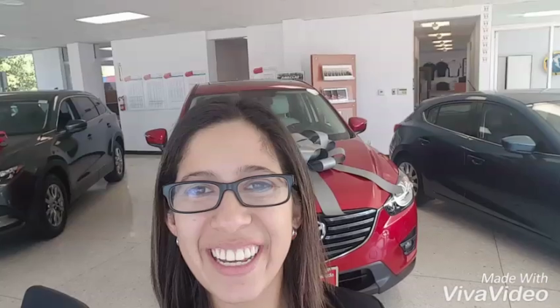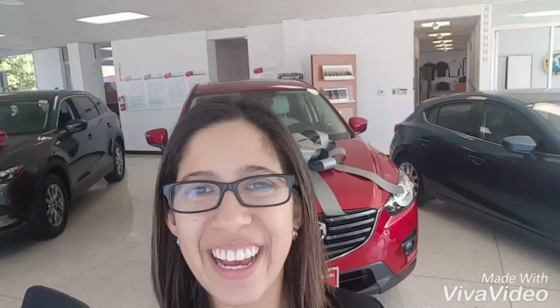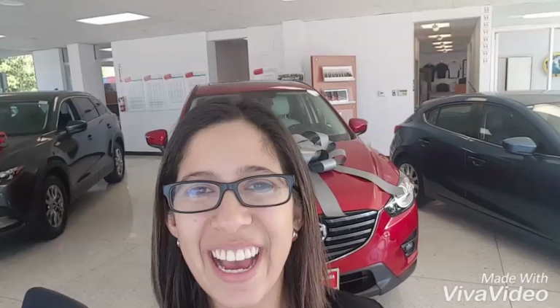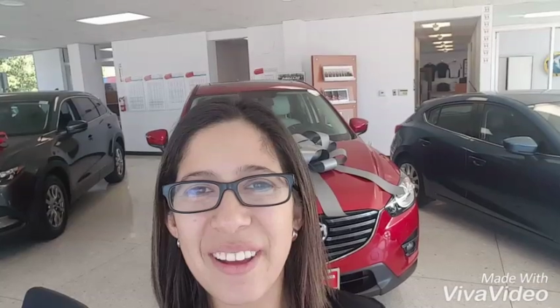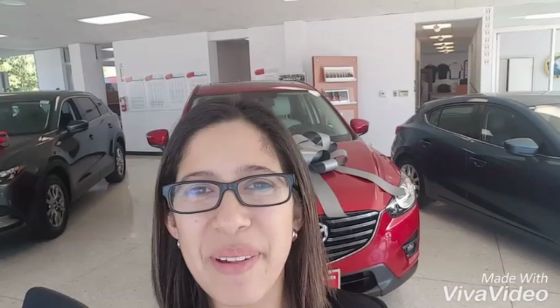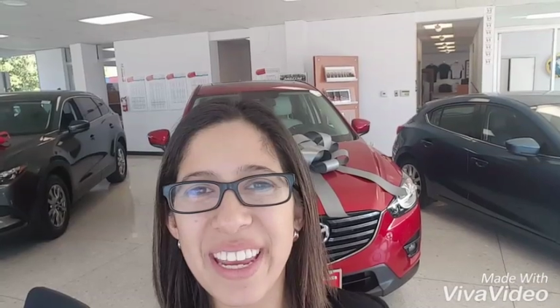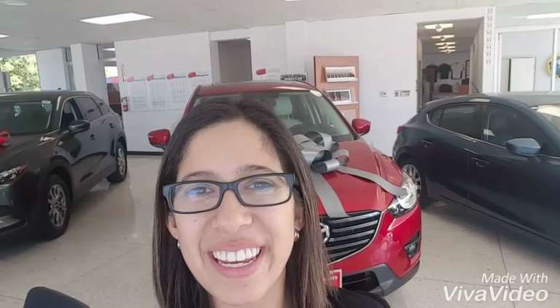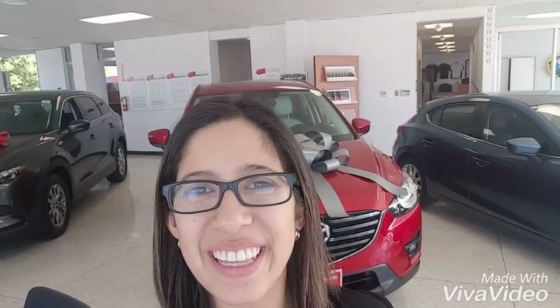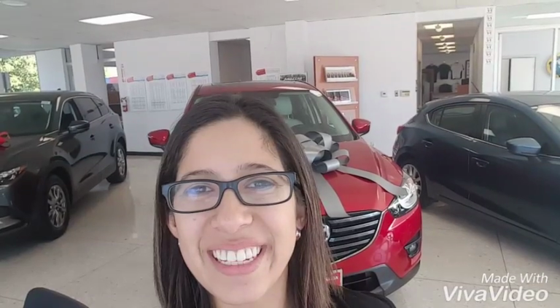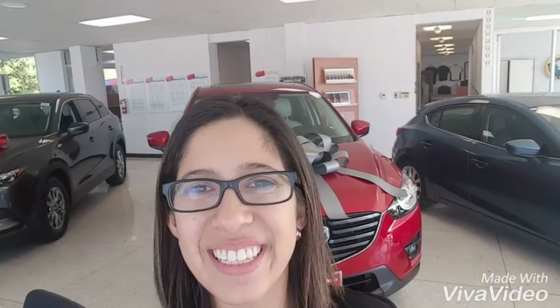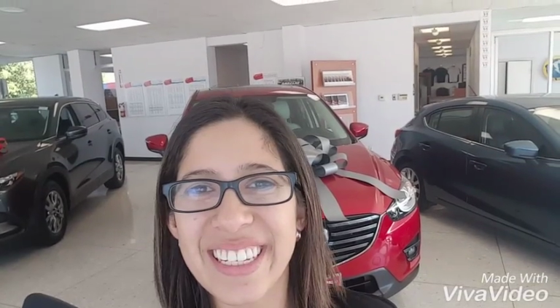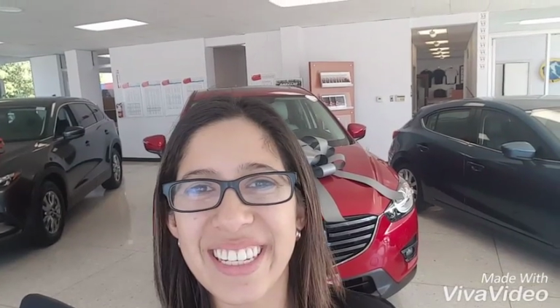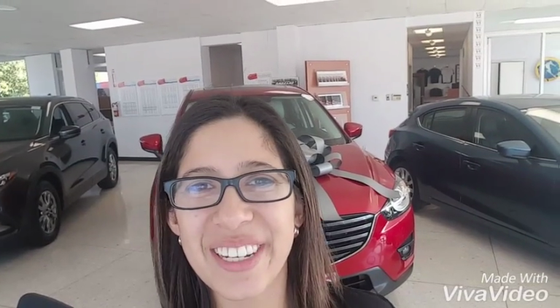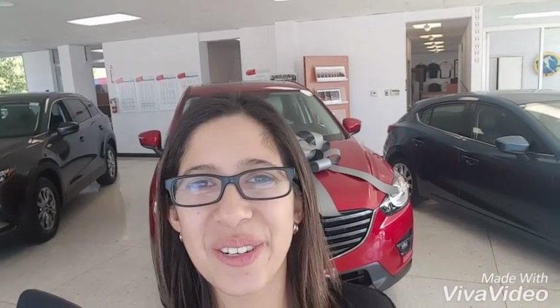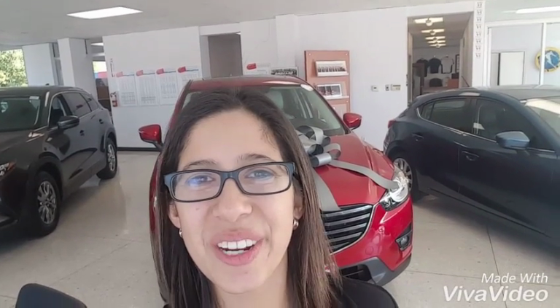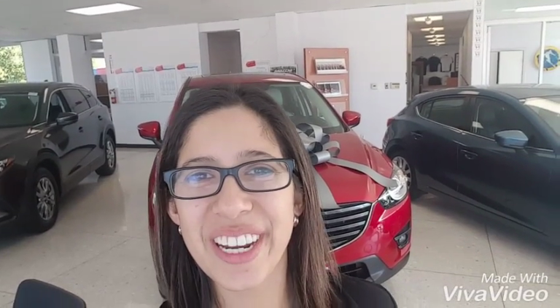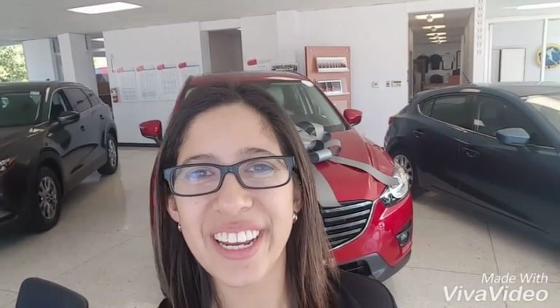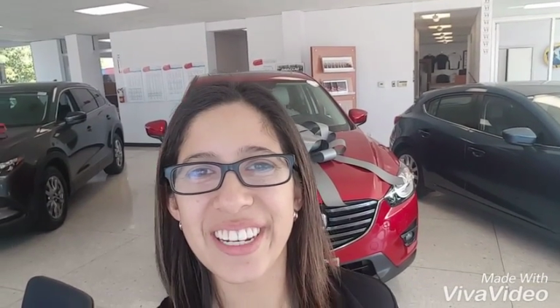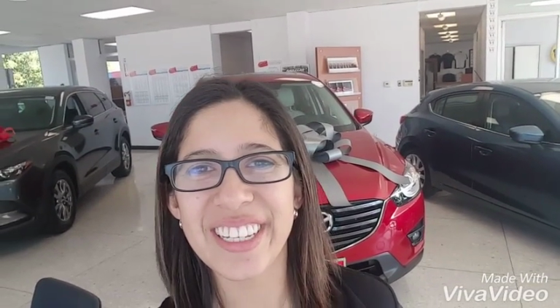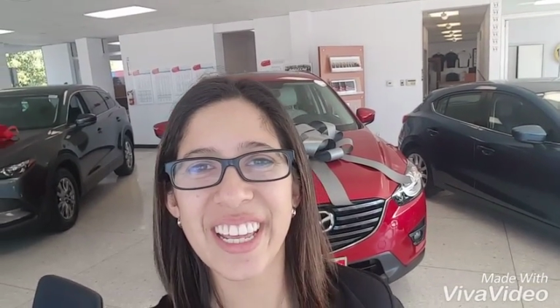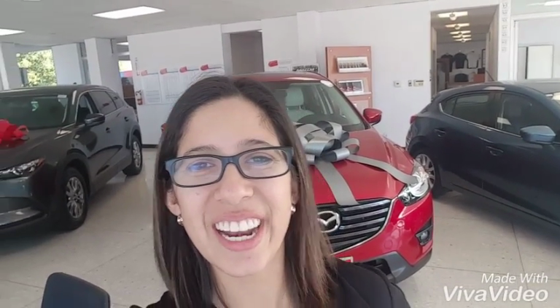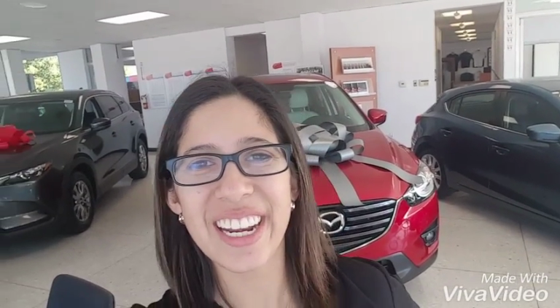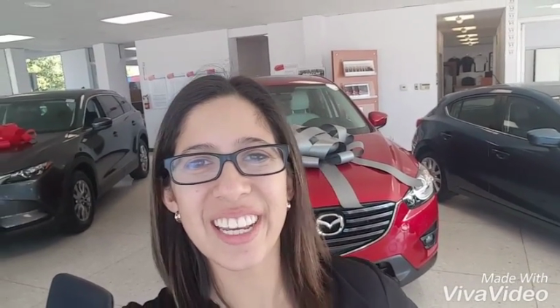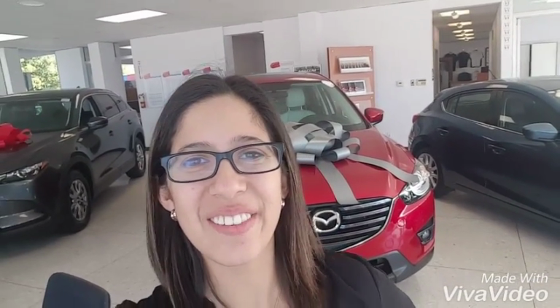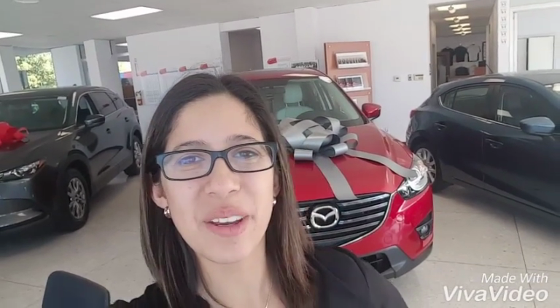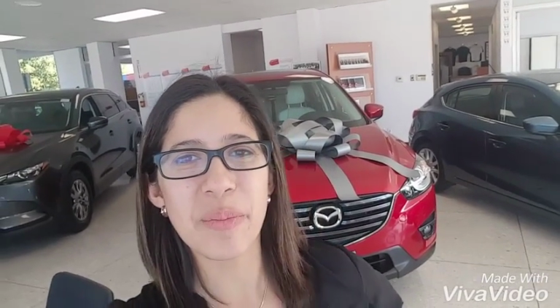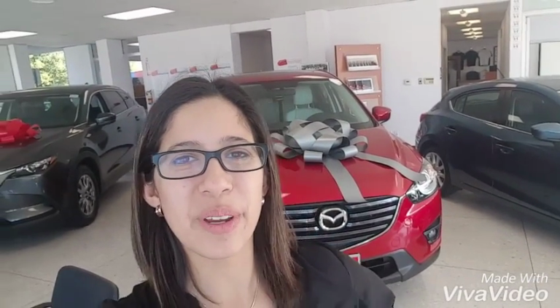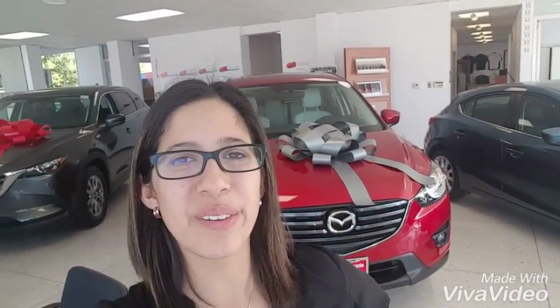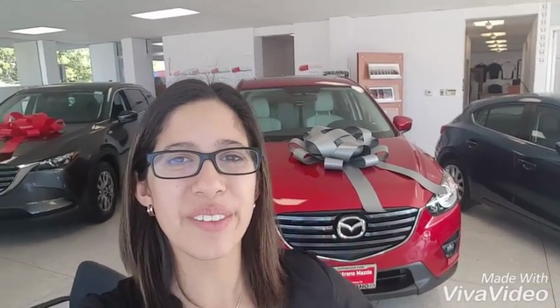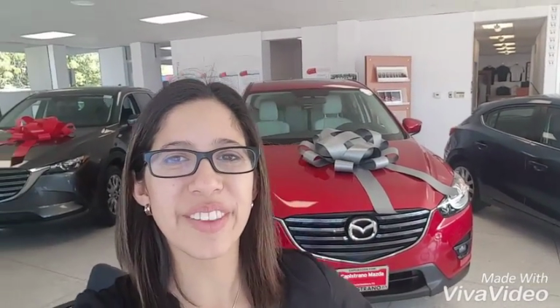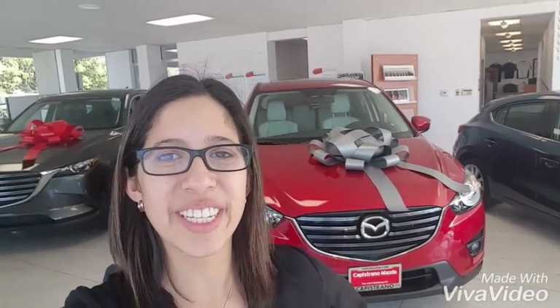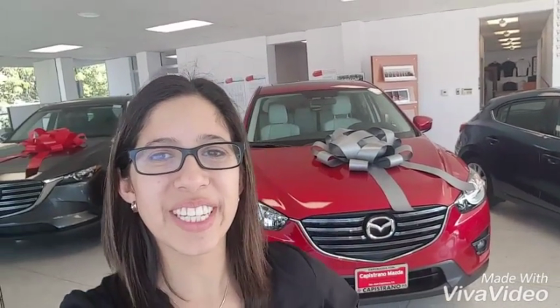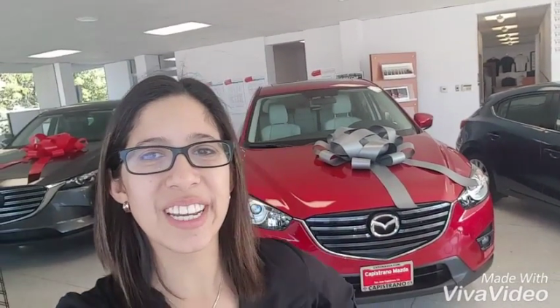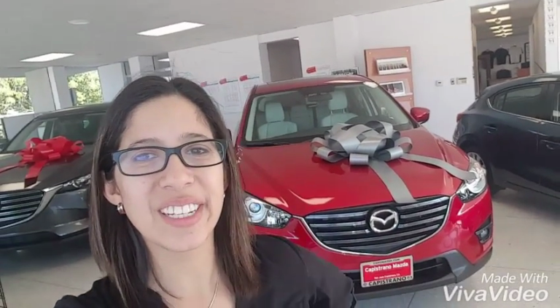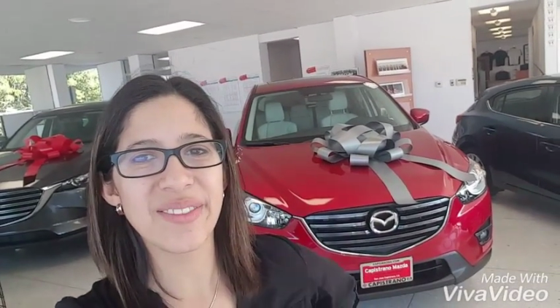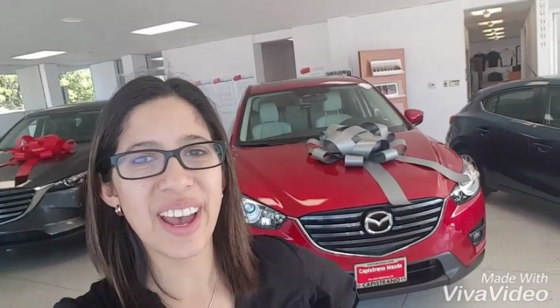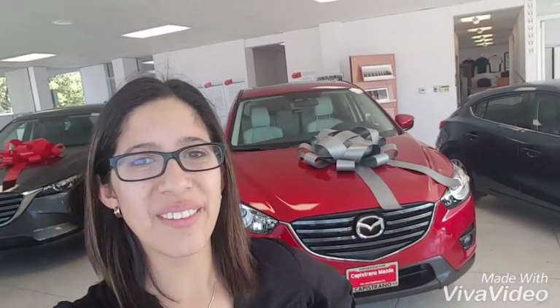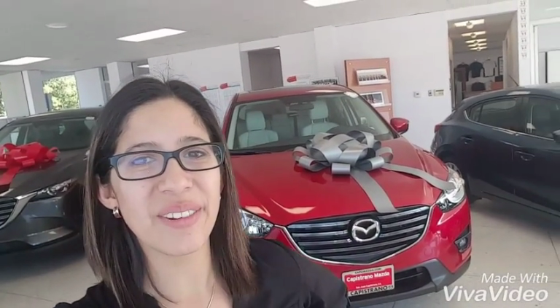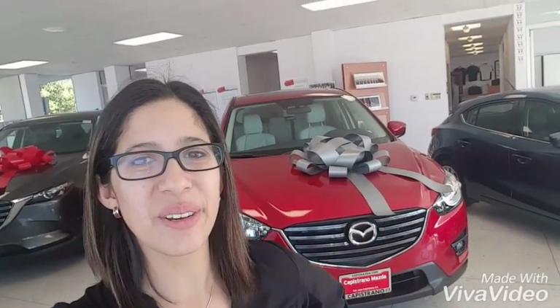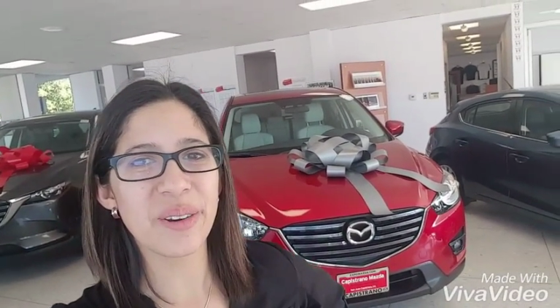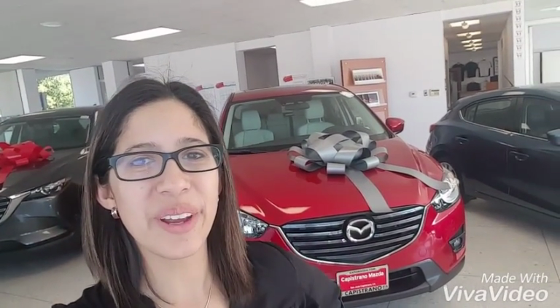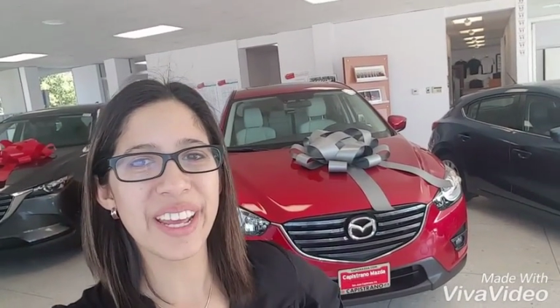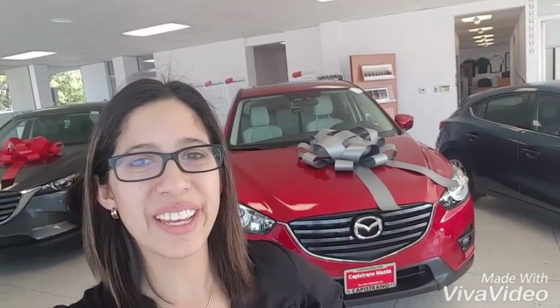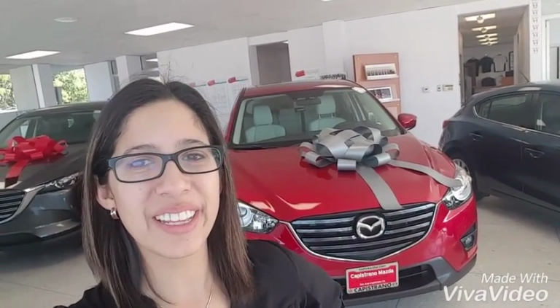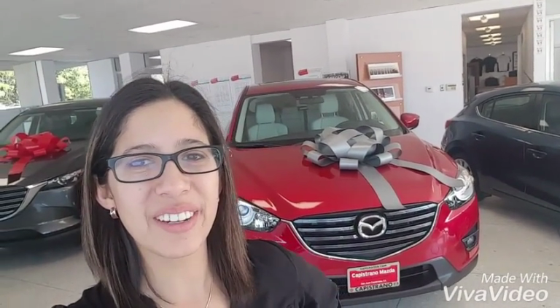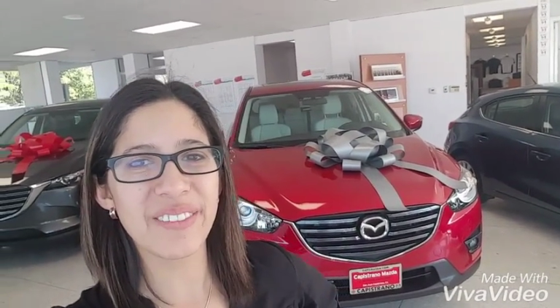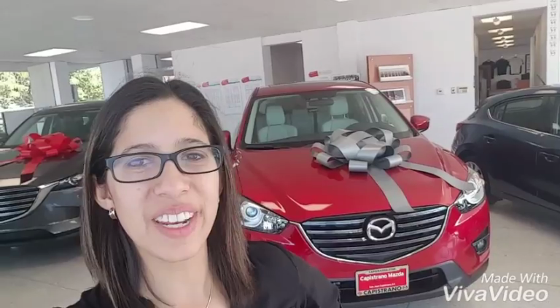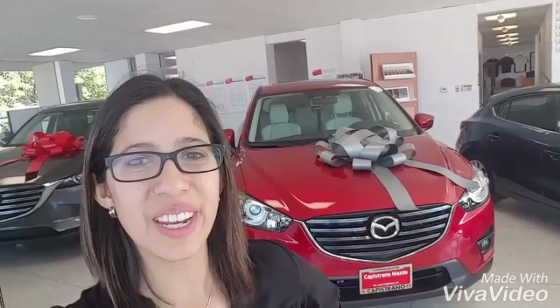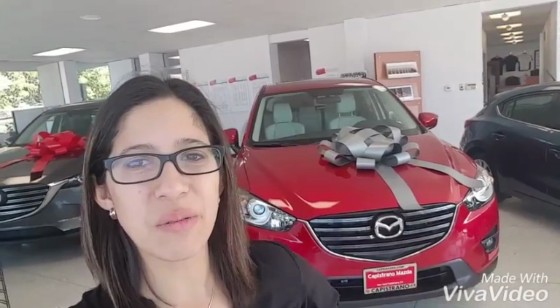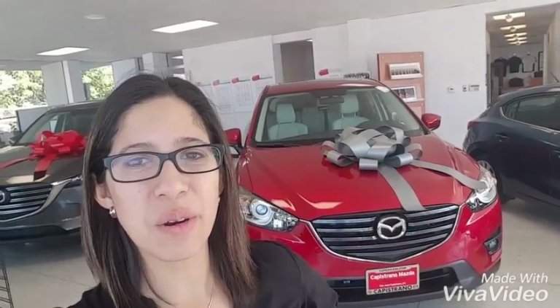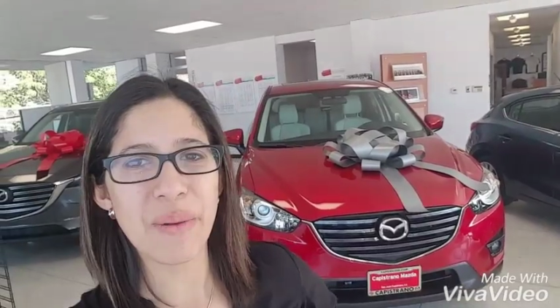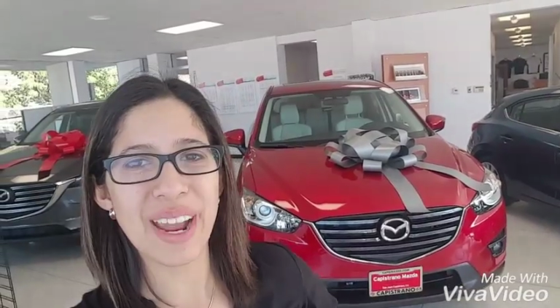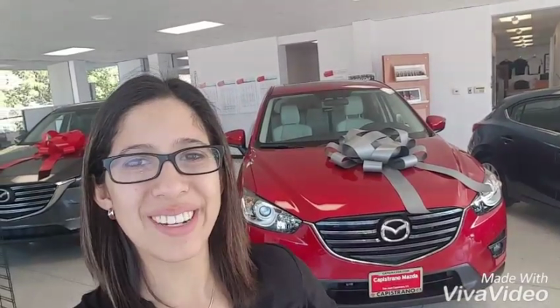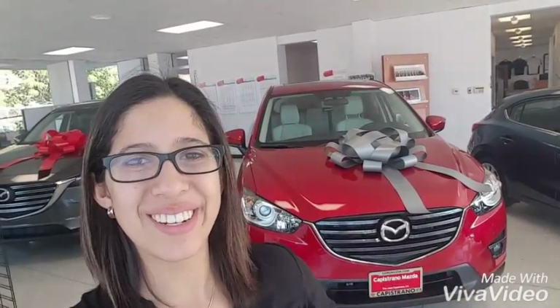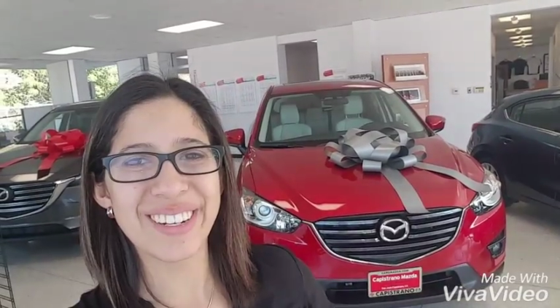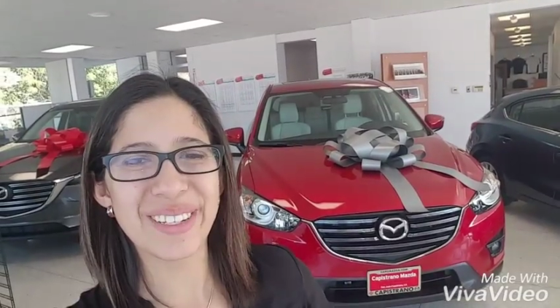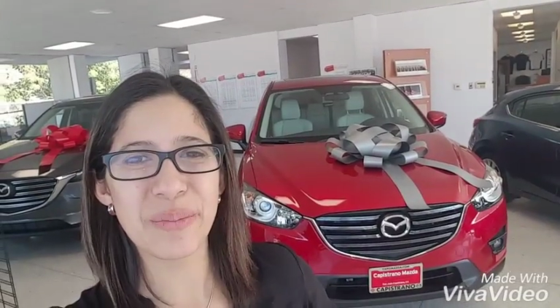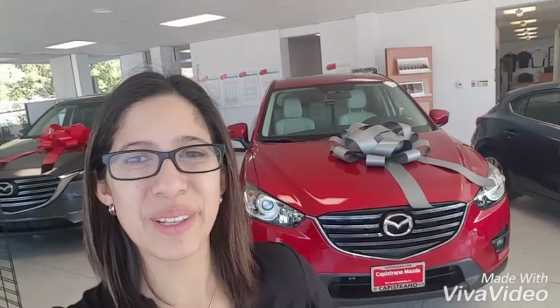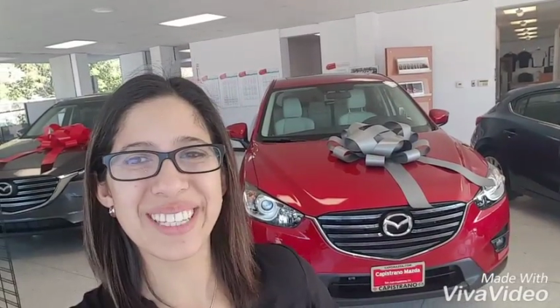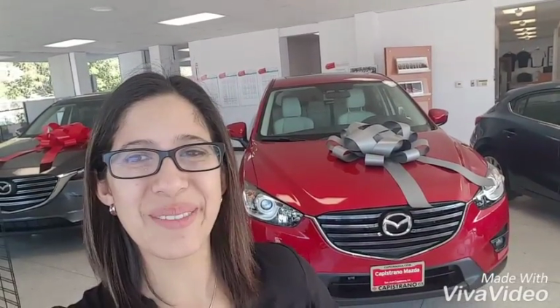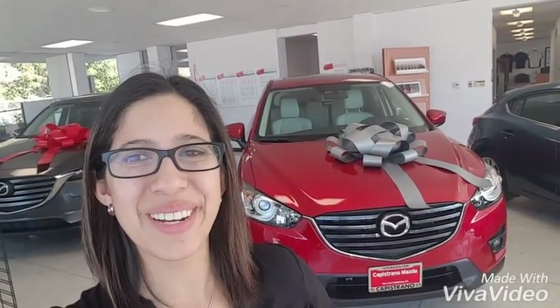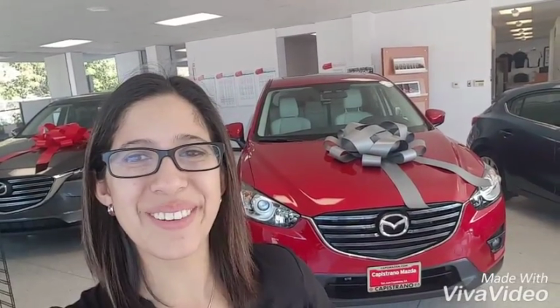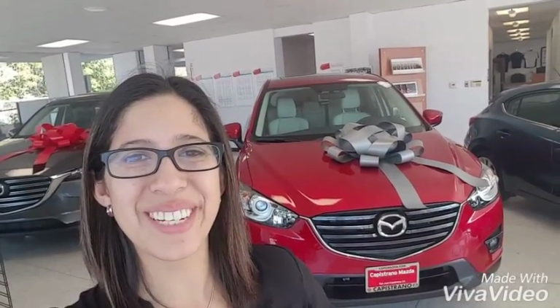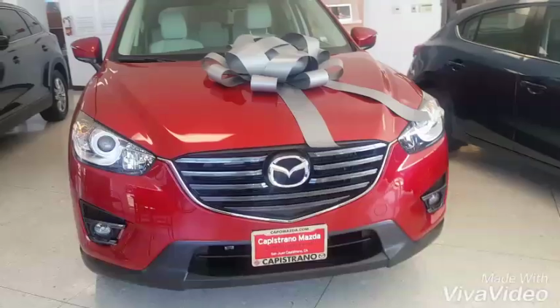Hi Megan, this is Katrina. Just thought I'd give you a preview of the CX-5 real quick, a little video reminder, so please let me know what you want.